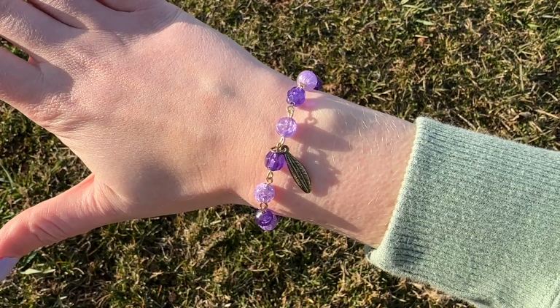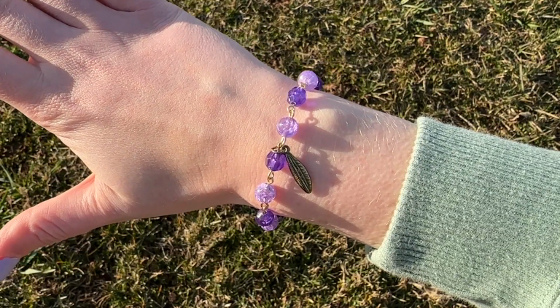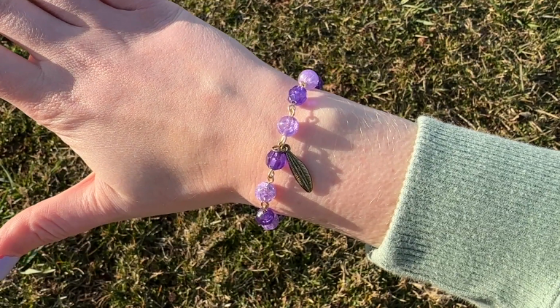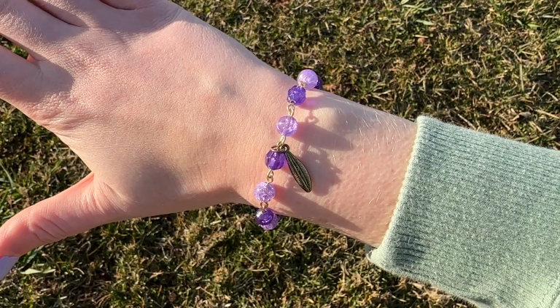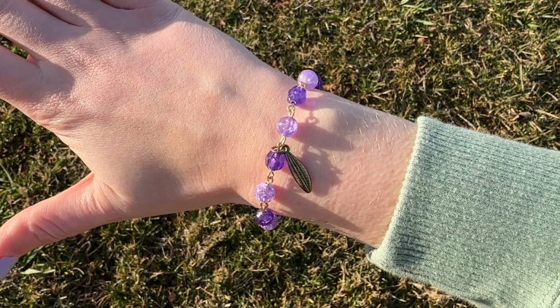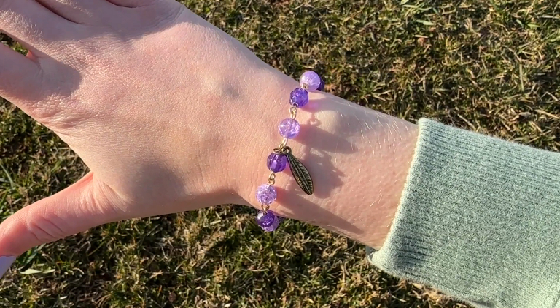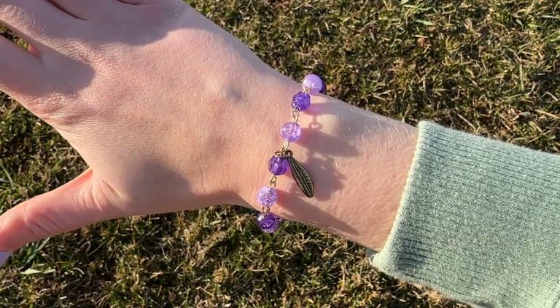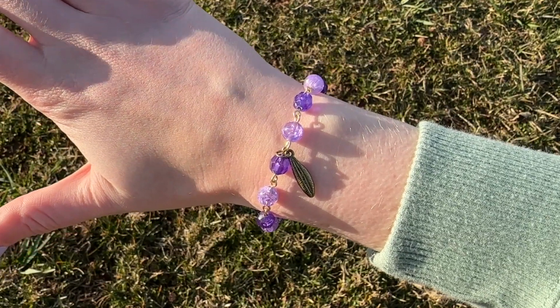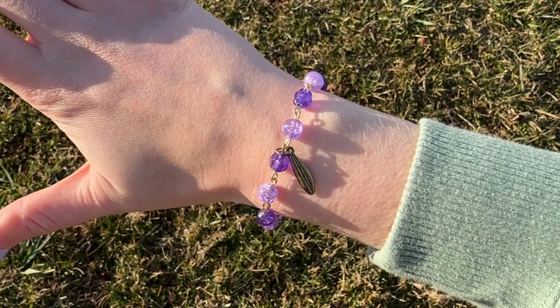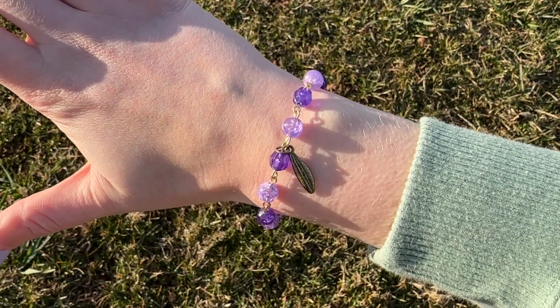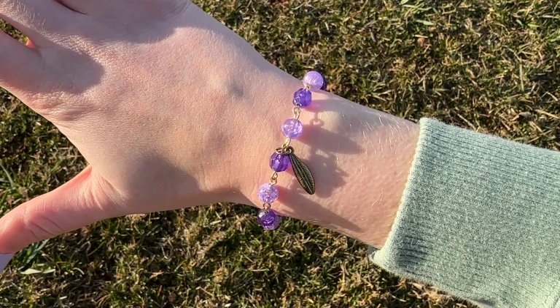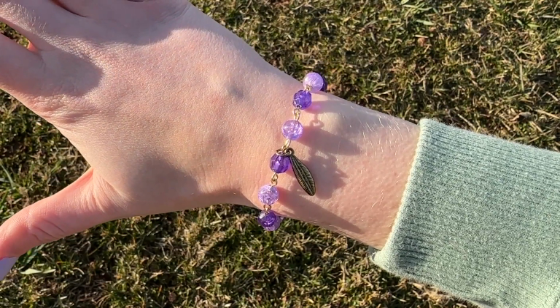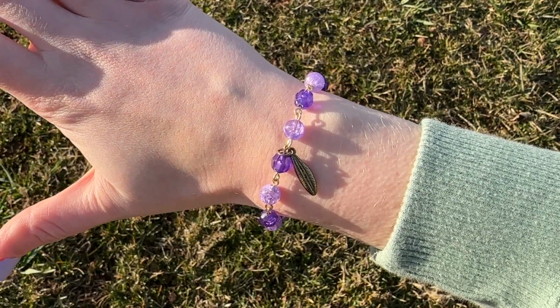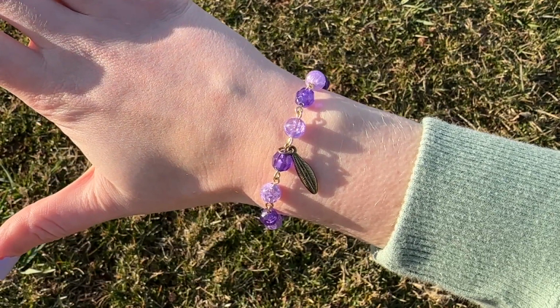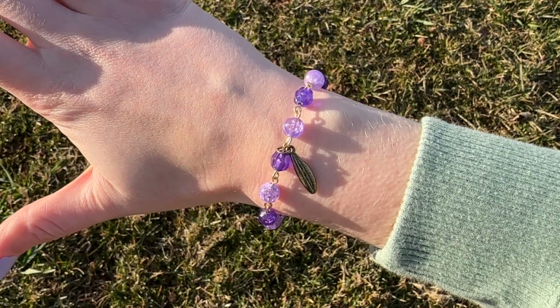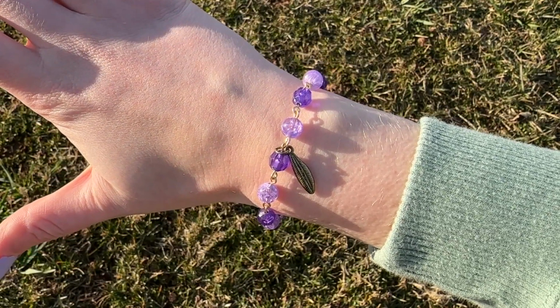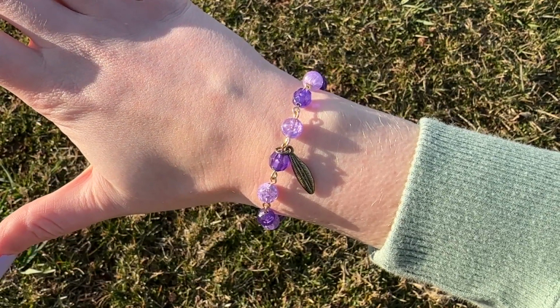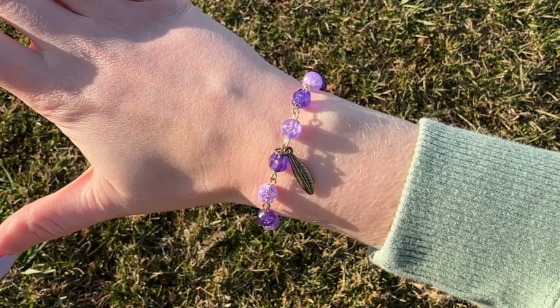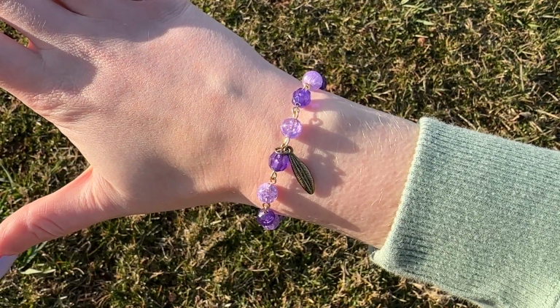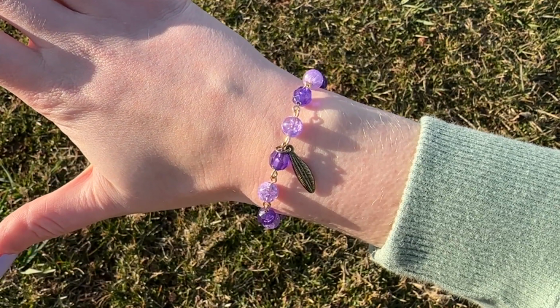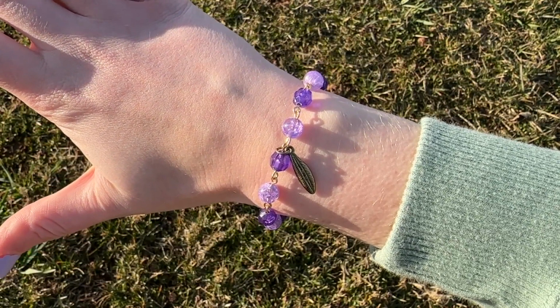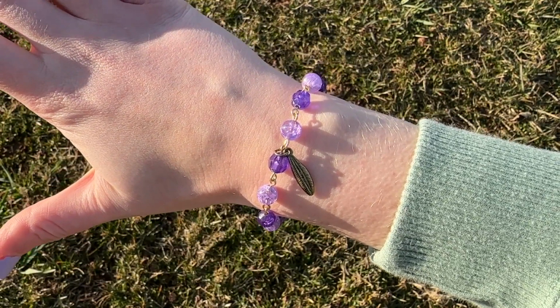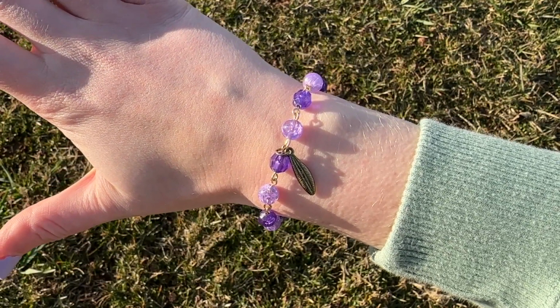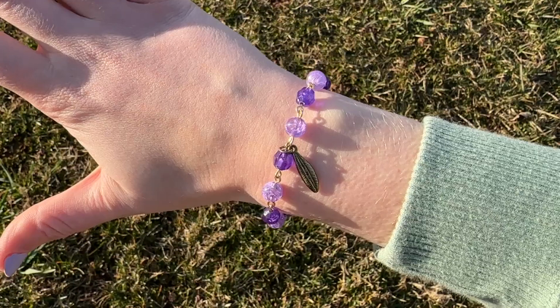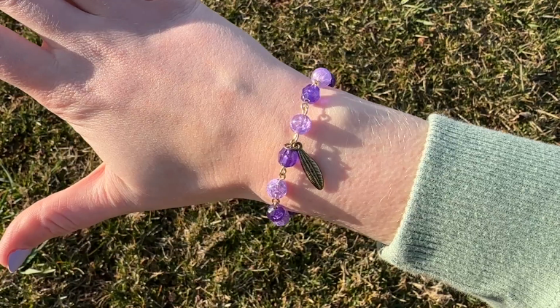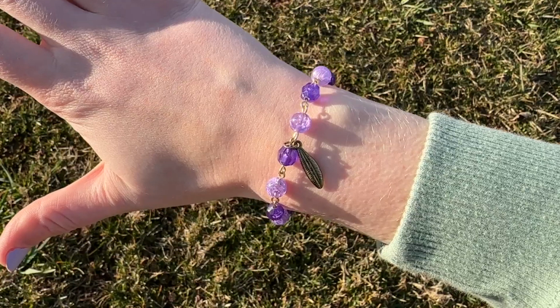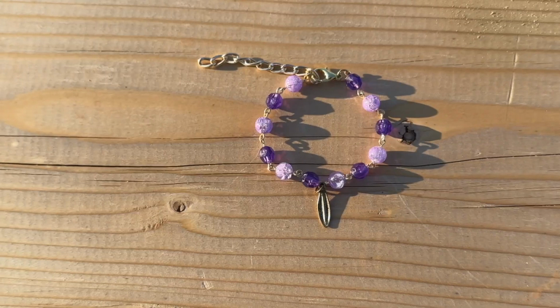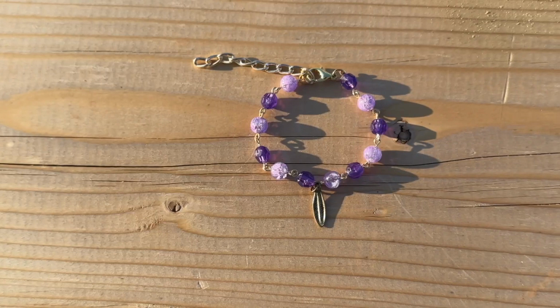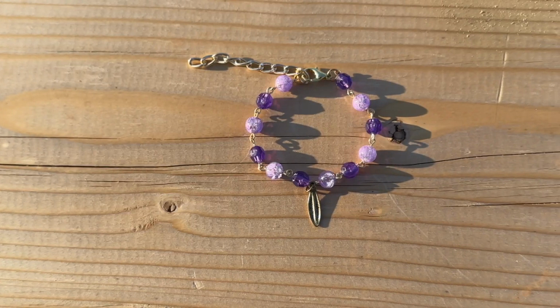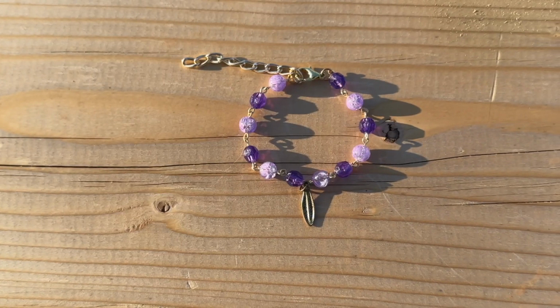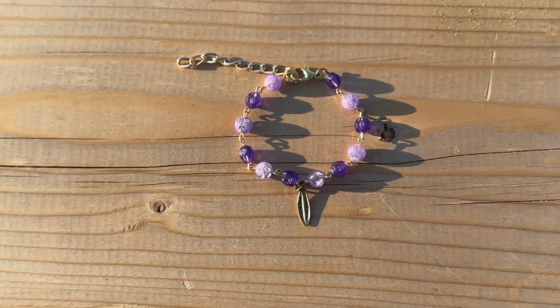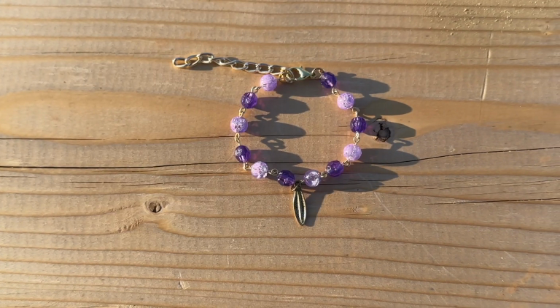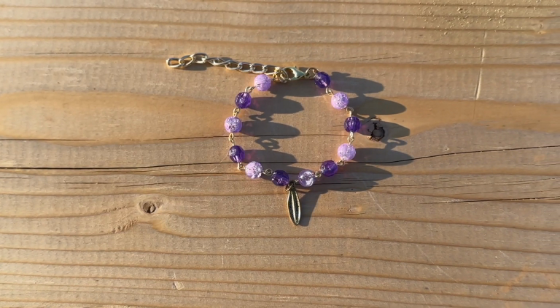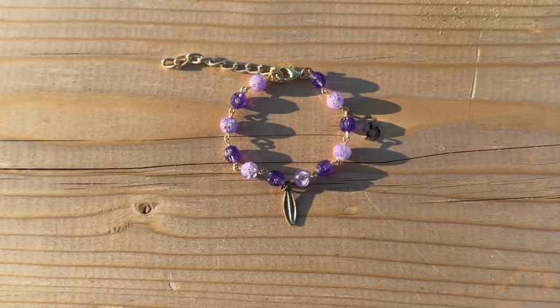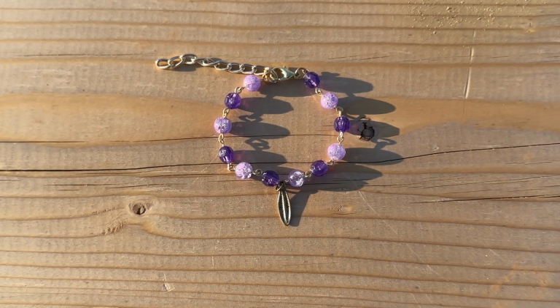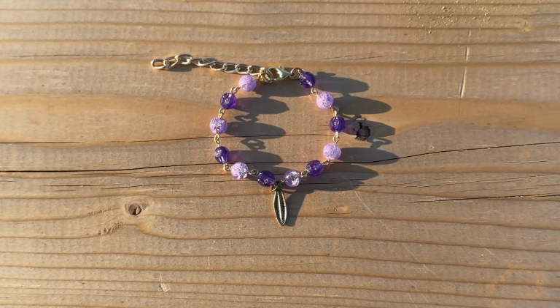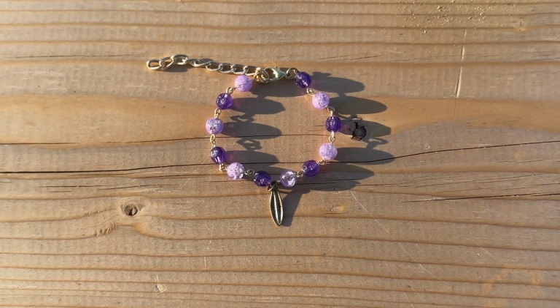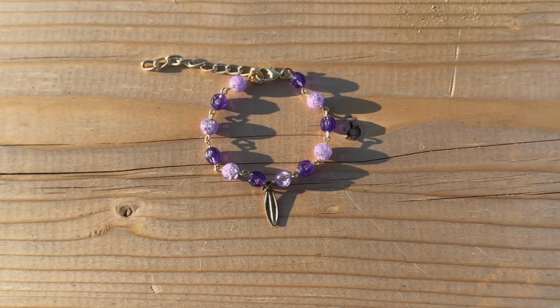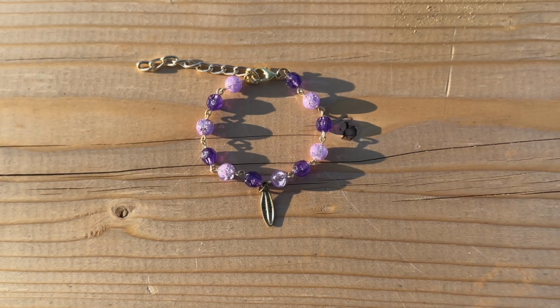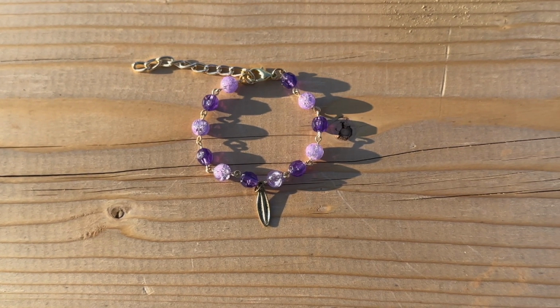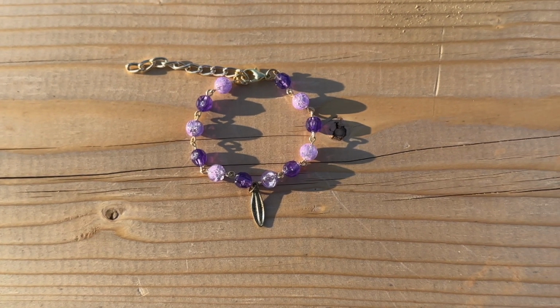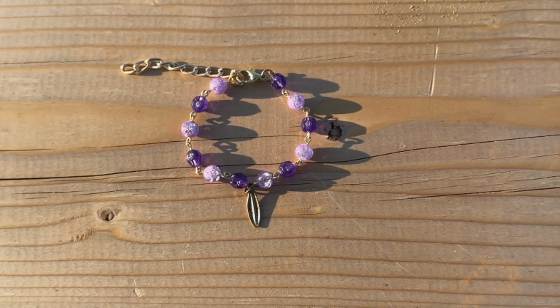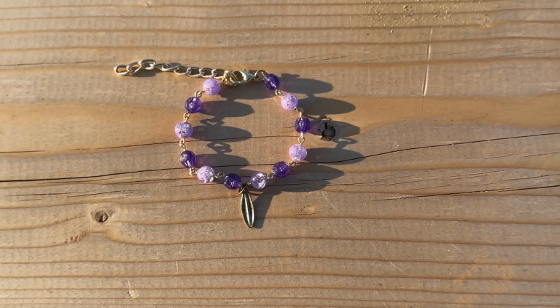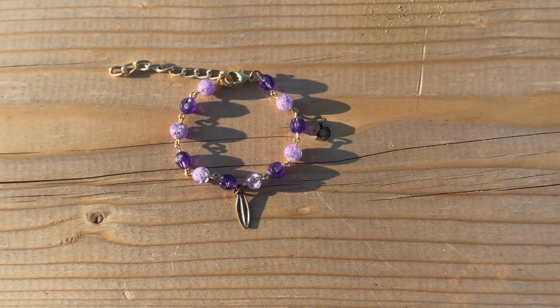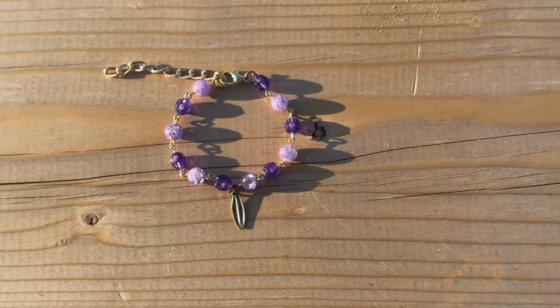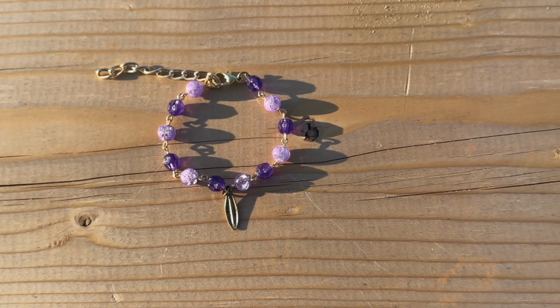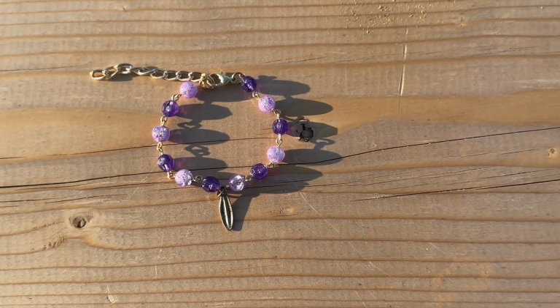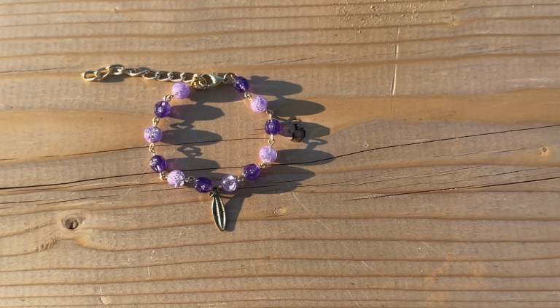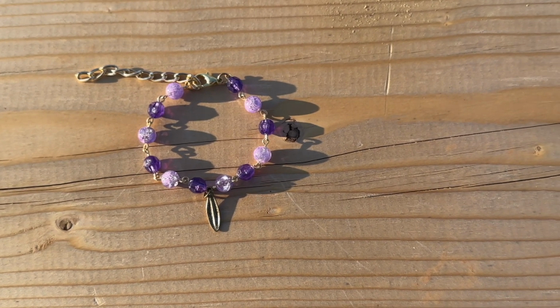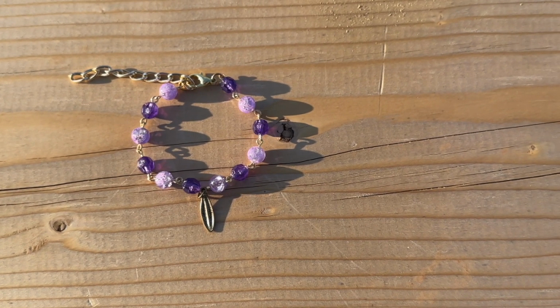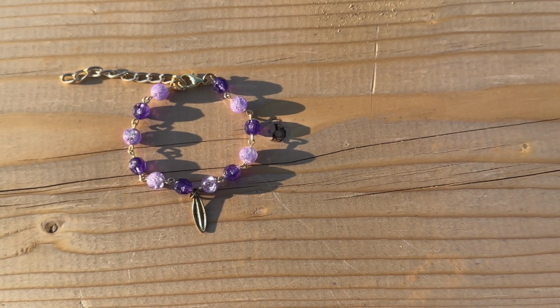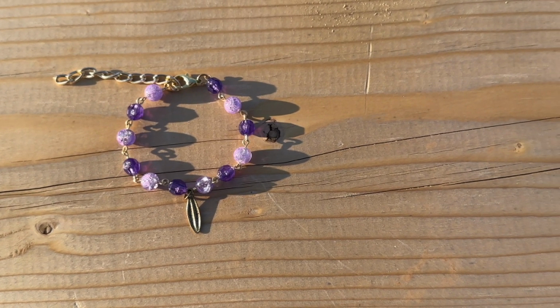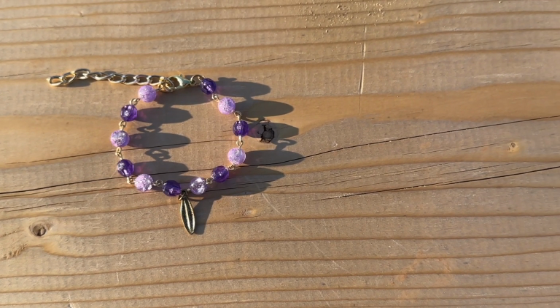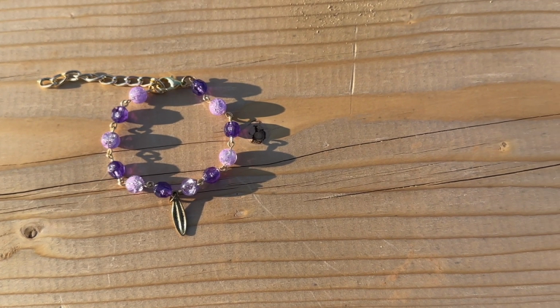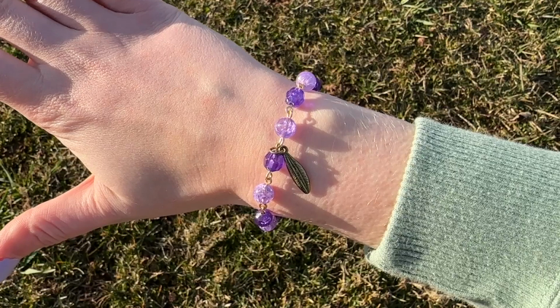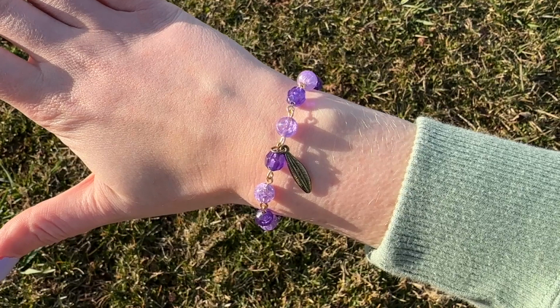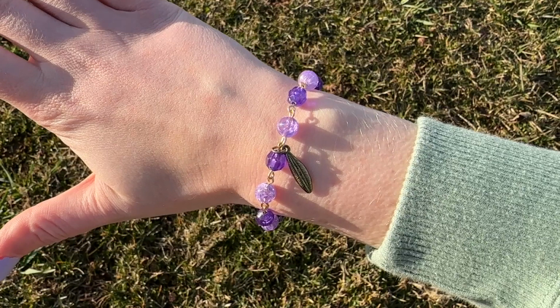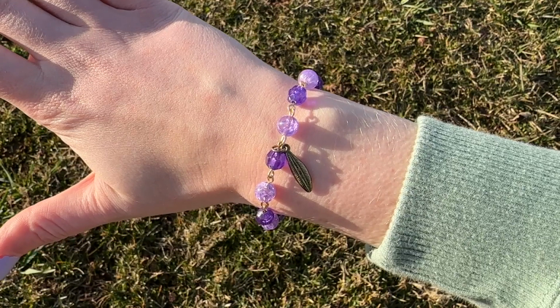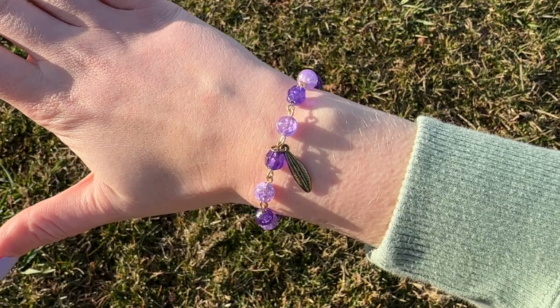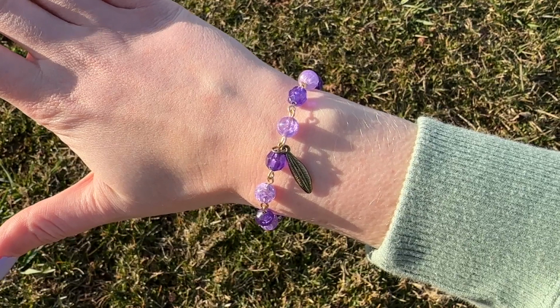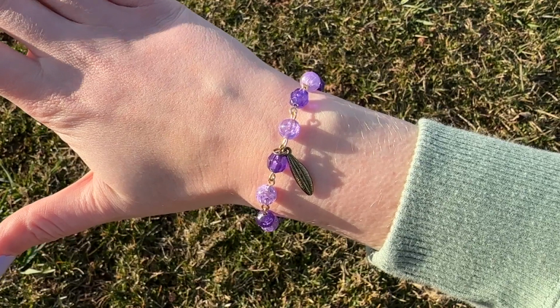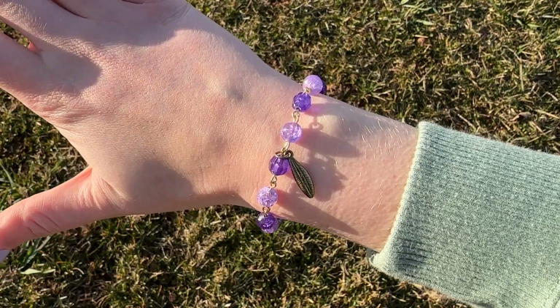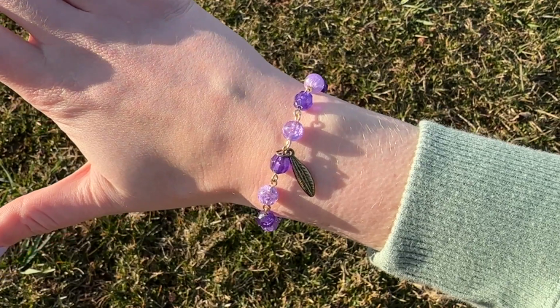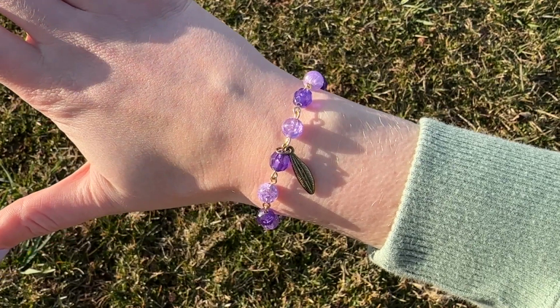Once it was long enough, I used jump rings to attach a lobster clasp to one end of the bracelet, and some chain to the other end to create the closure. And here's how my finished bracelet turned out — I am so obsessed with this. I'm so glad I finally found a way to use these charms. I want to use the other charm to make a matching necklace, but I did not really have time for that because I still have seven more bracelets to get through.